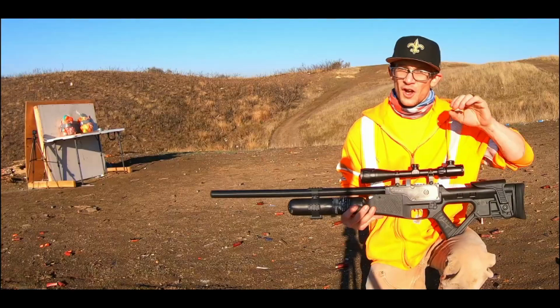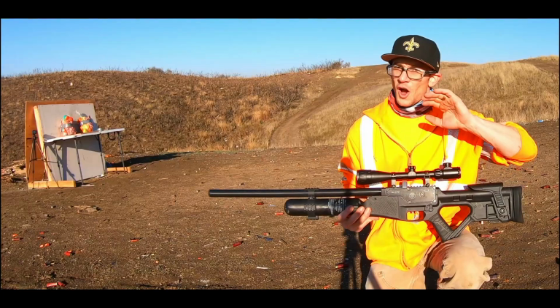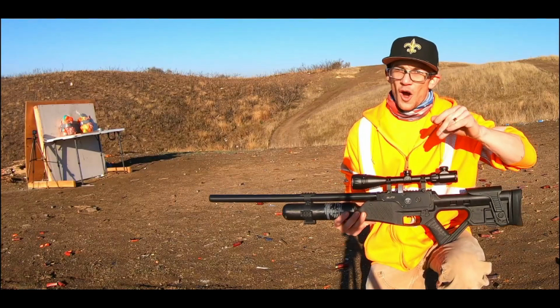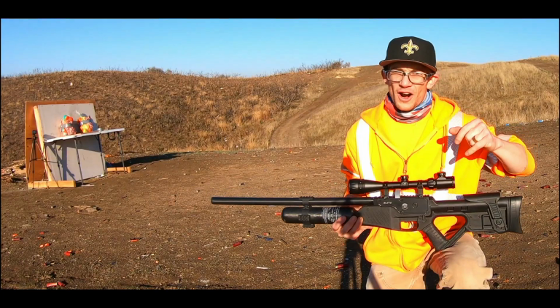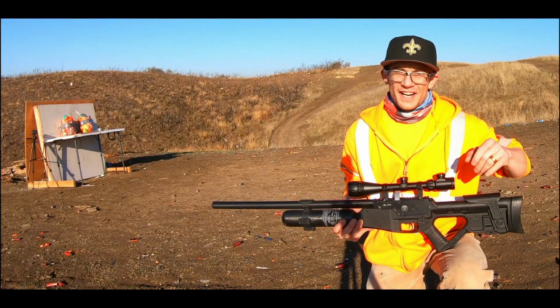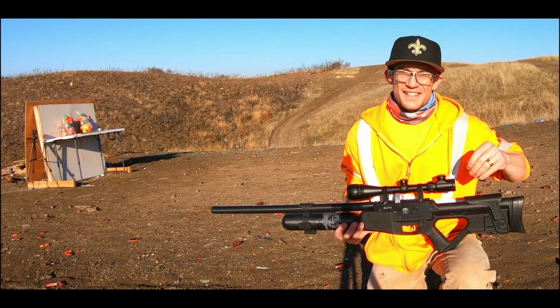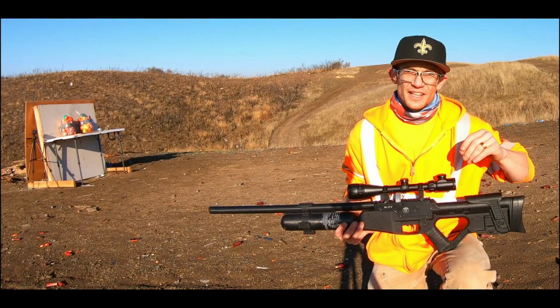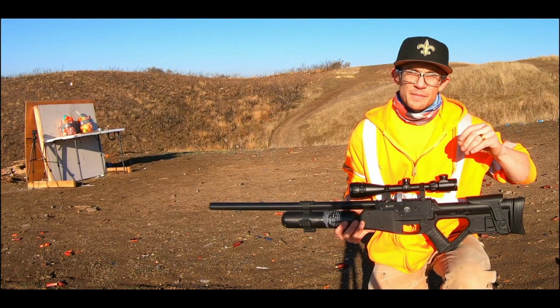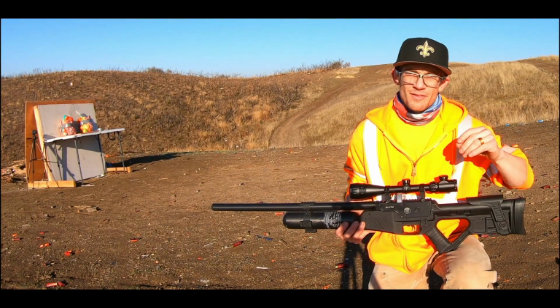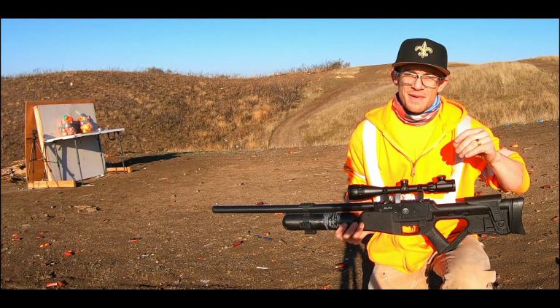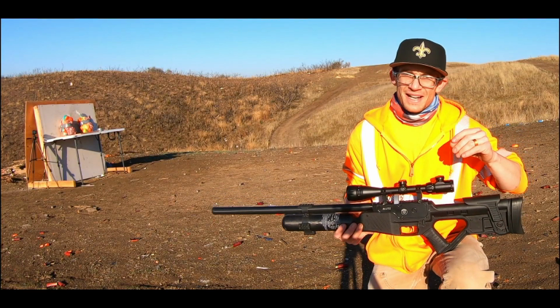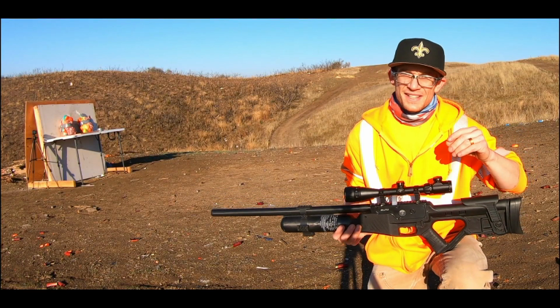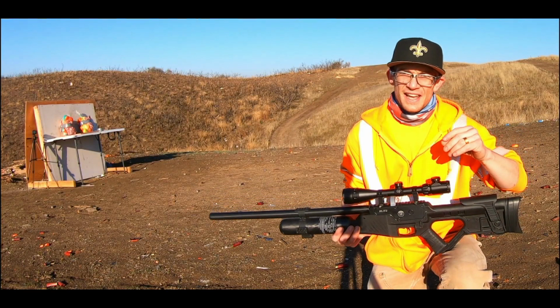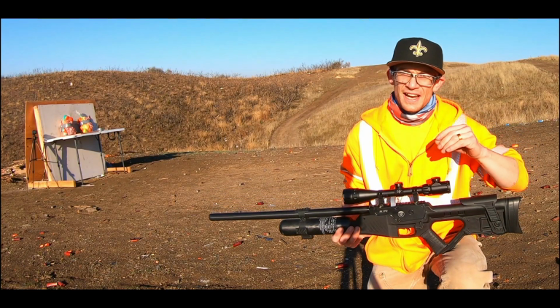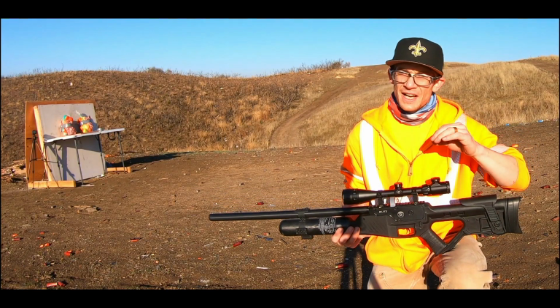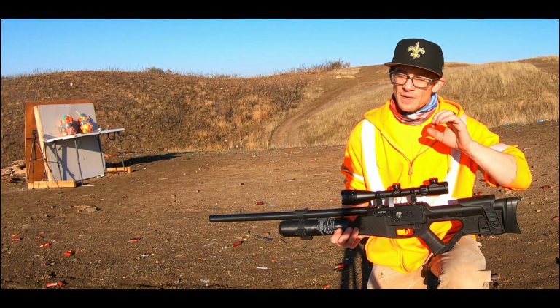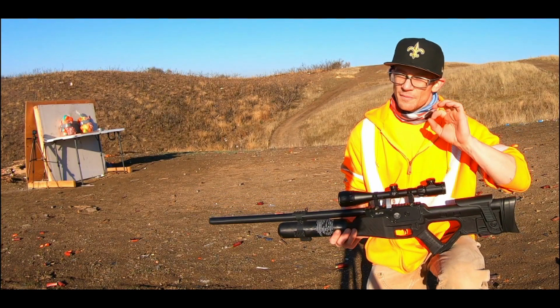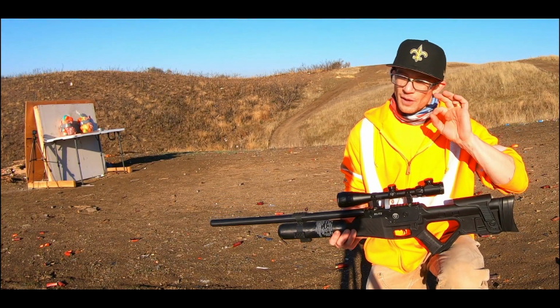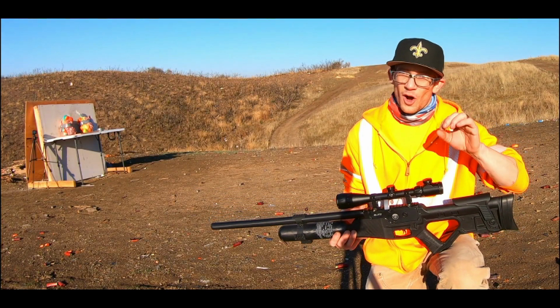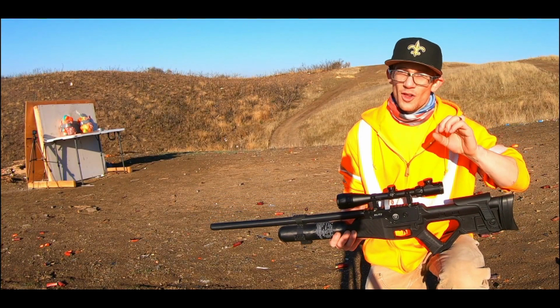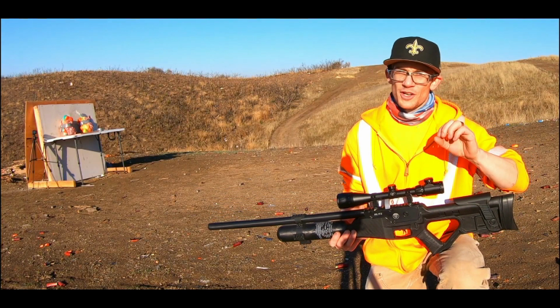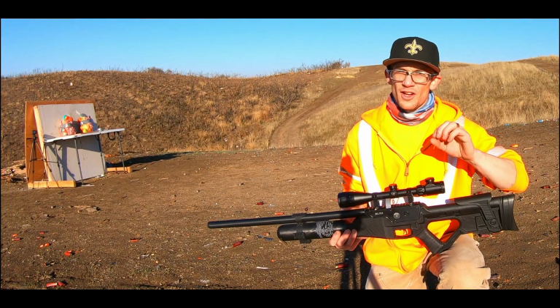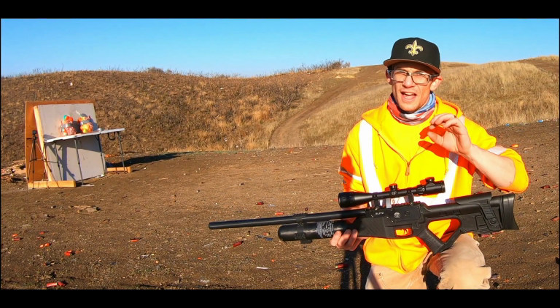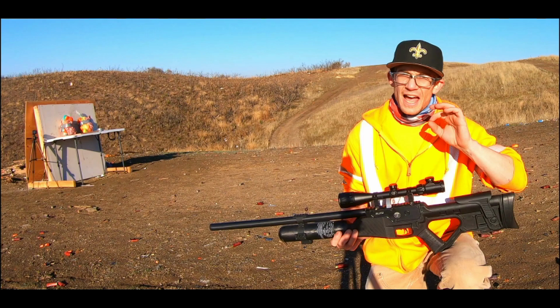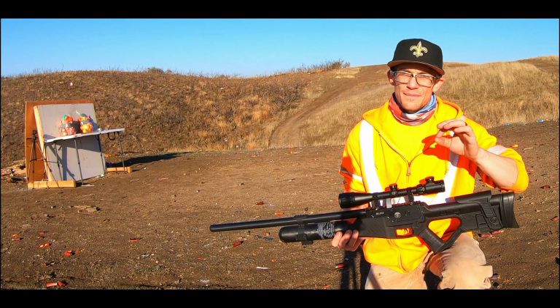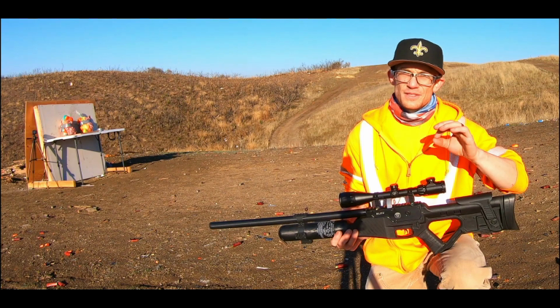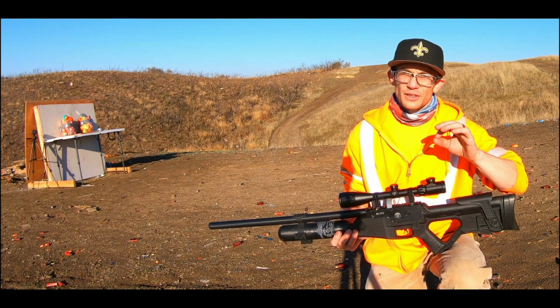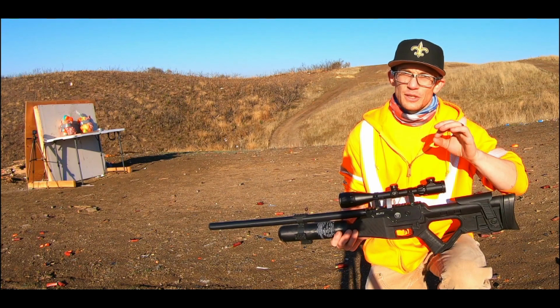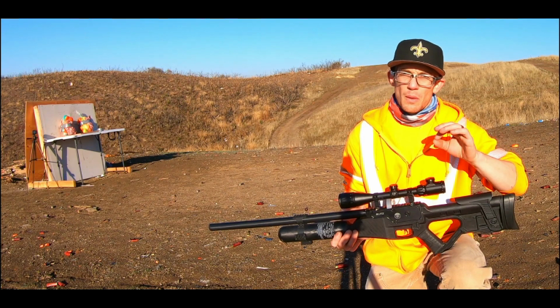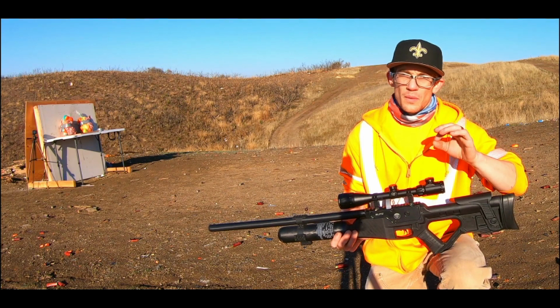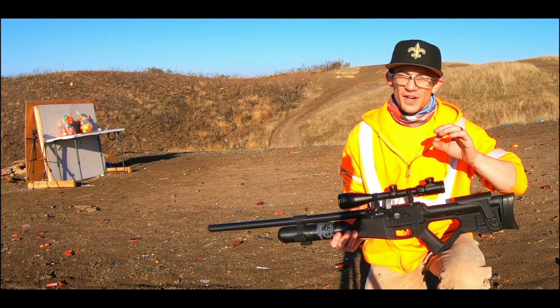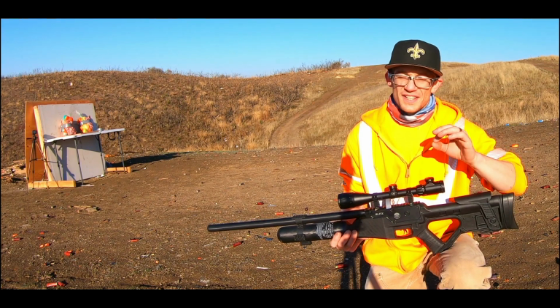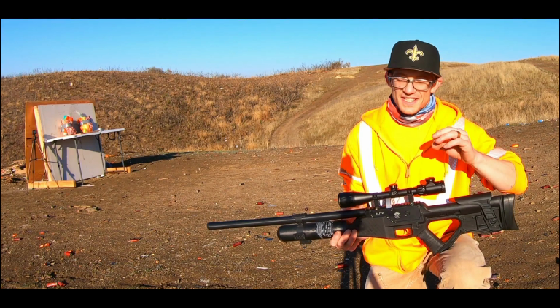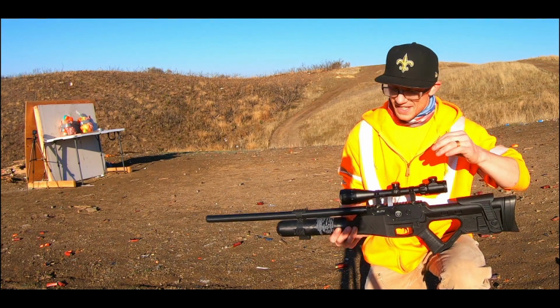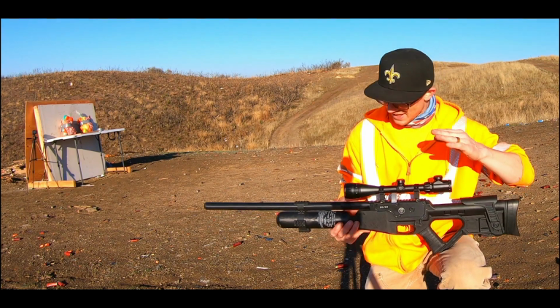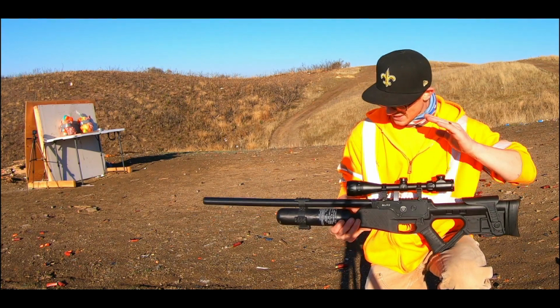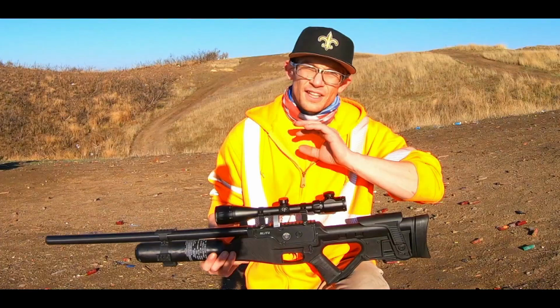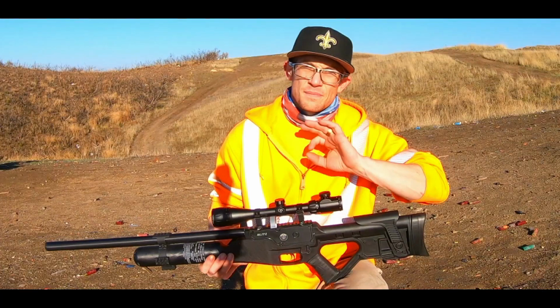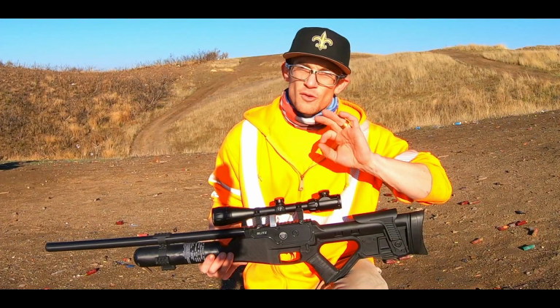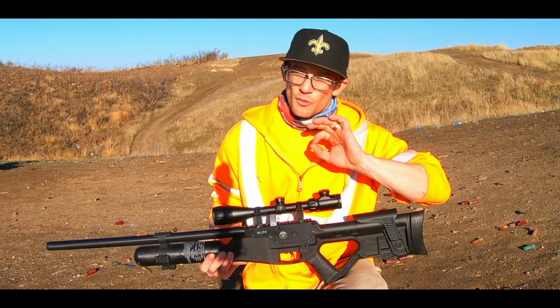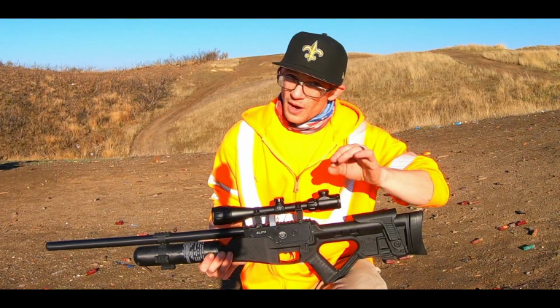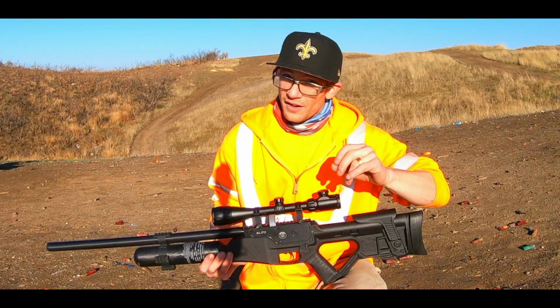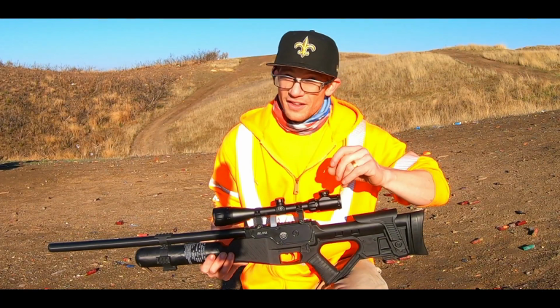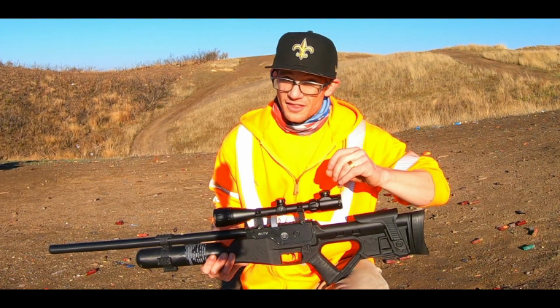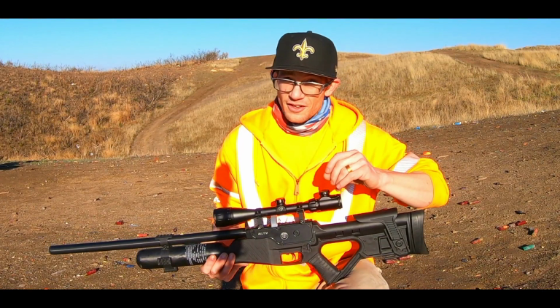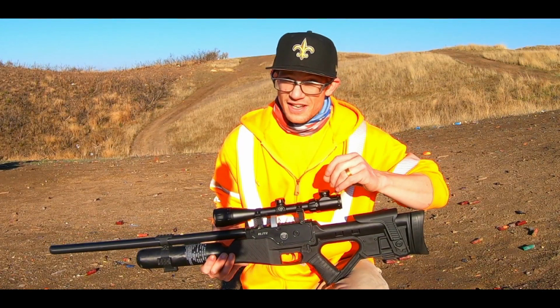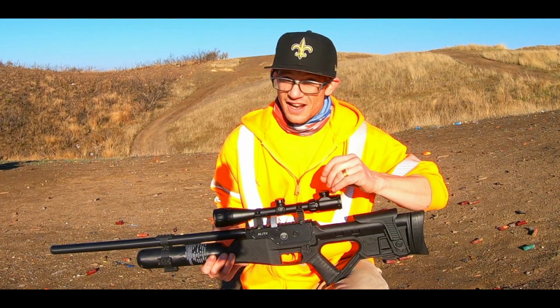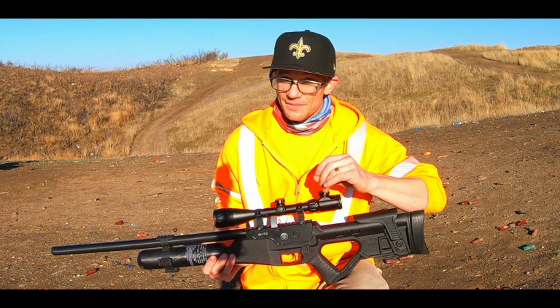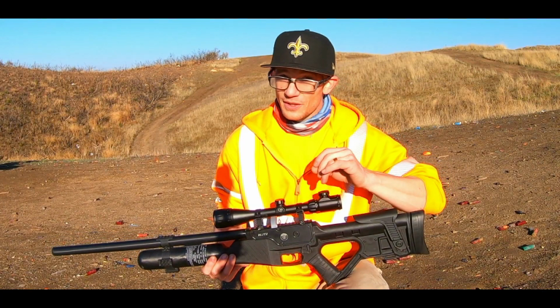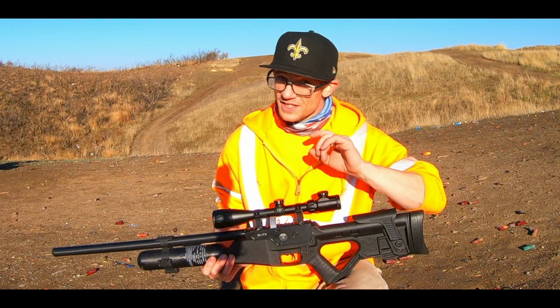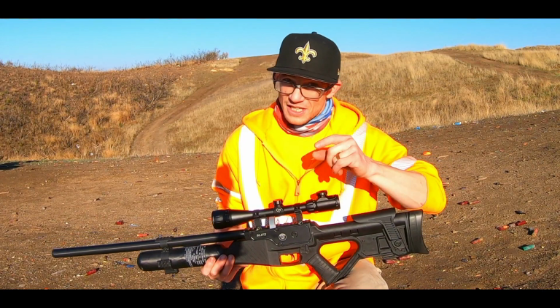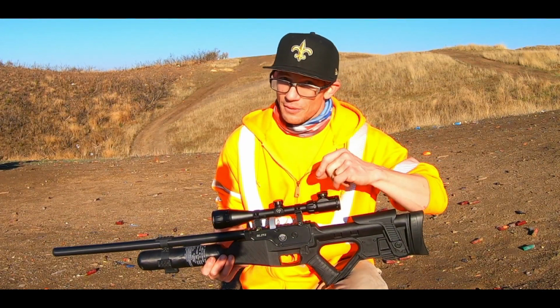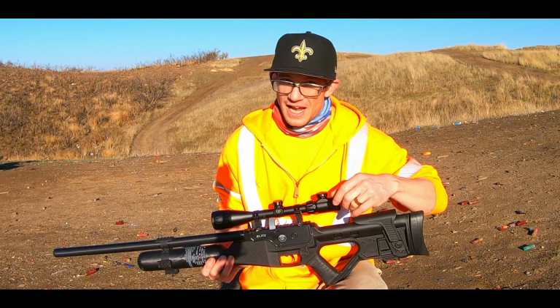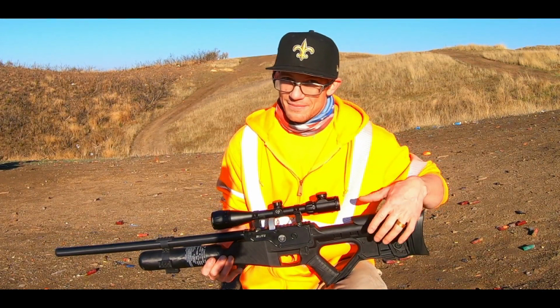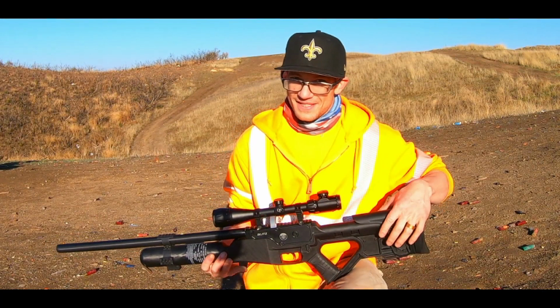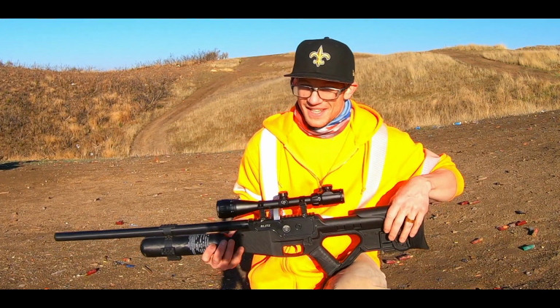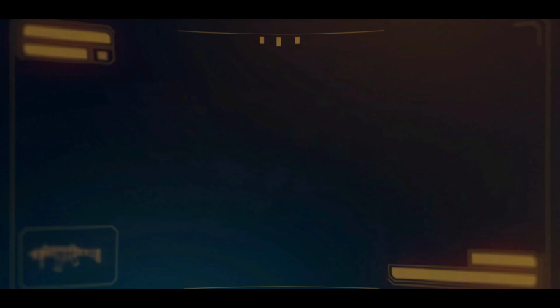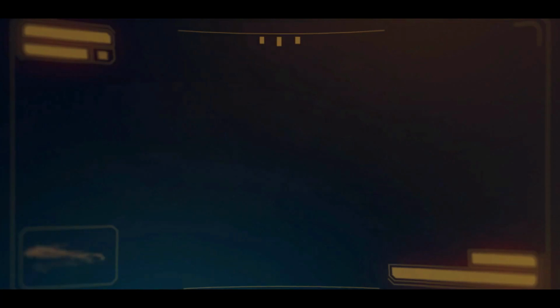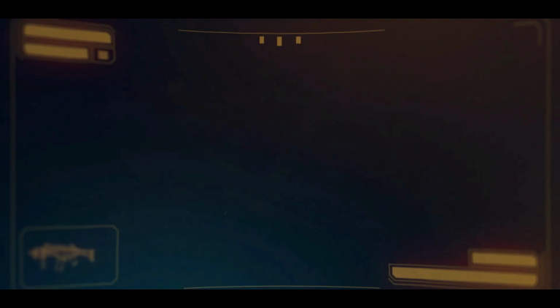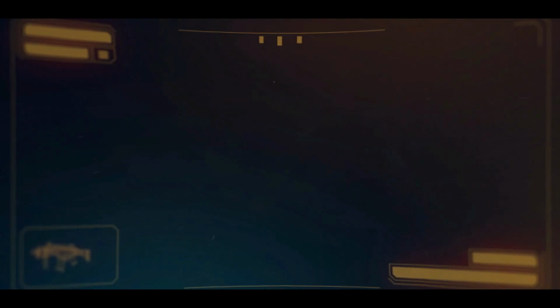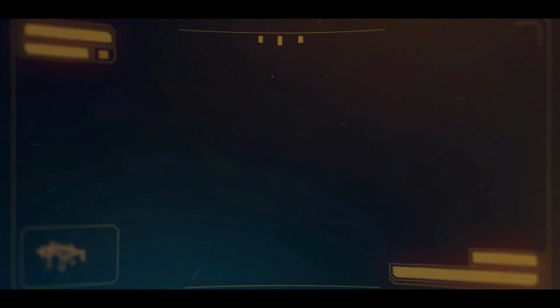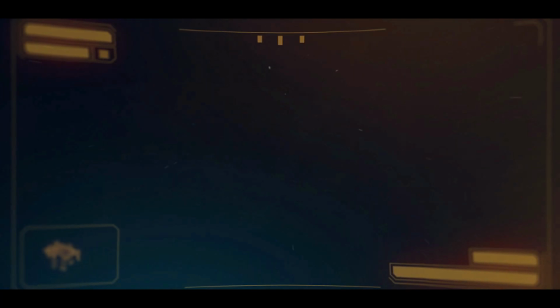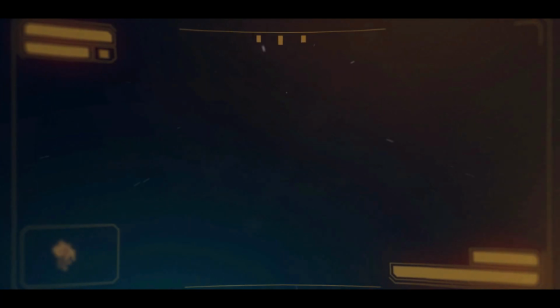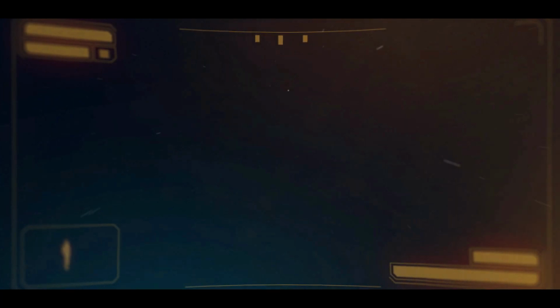A little bit of a magazine hang-up, but all in all, absolutely what we wanted to see. Let's move right onto the 30 caliber and see what happens.